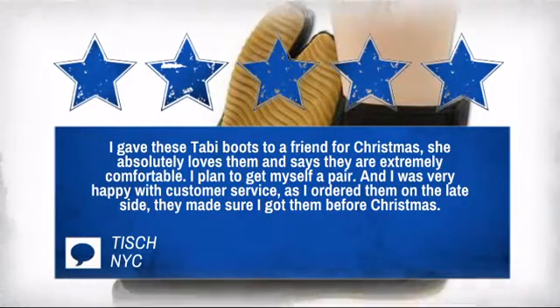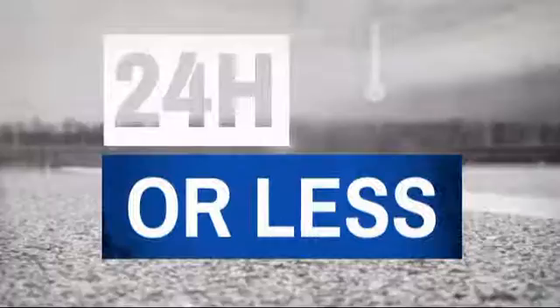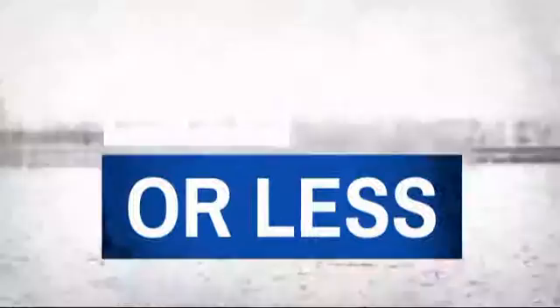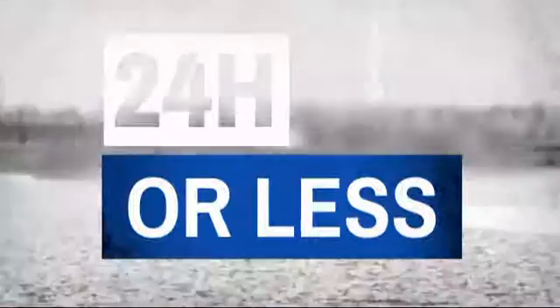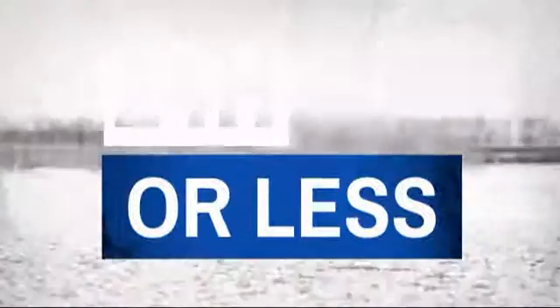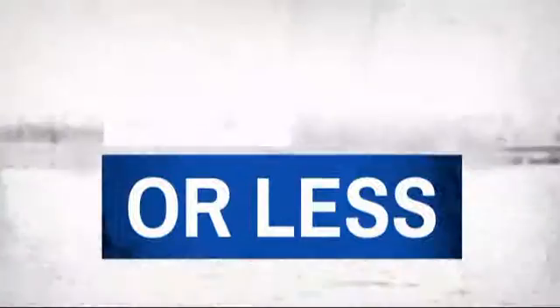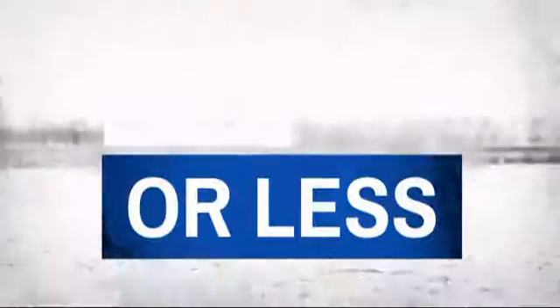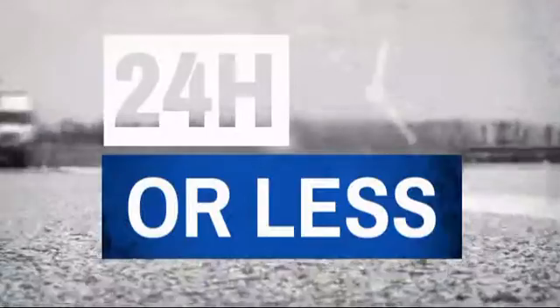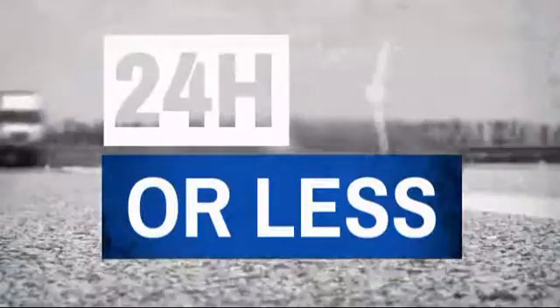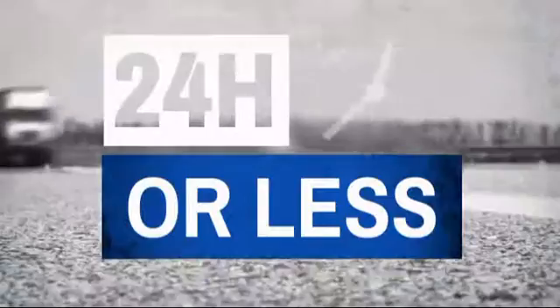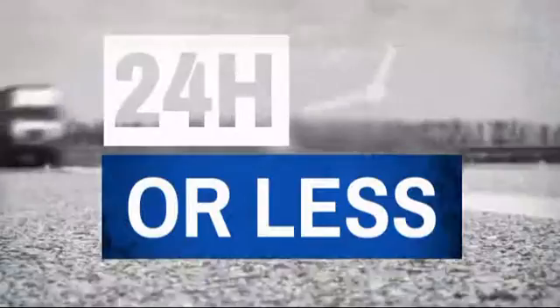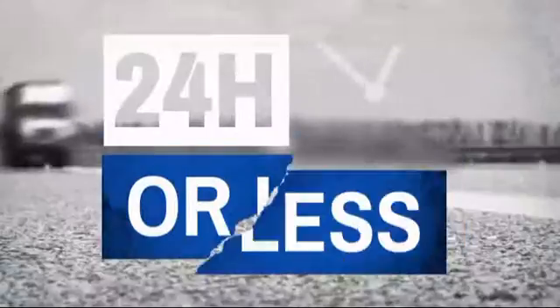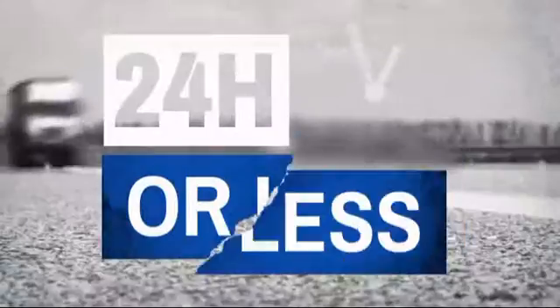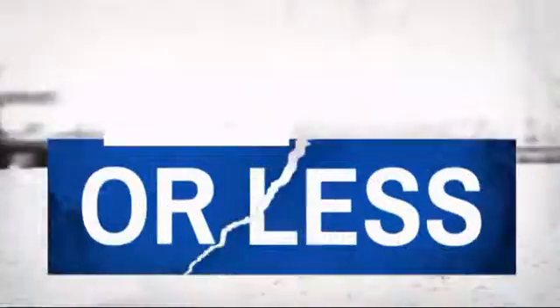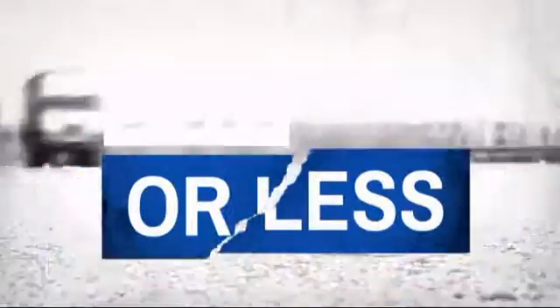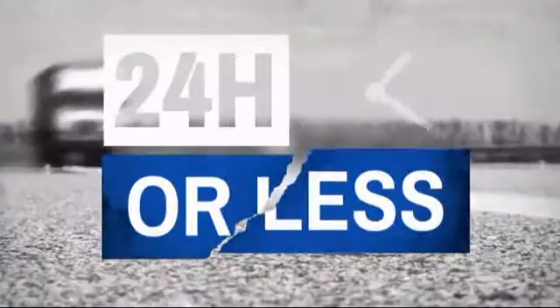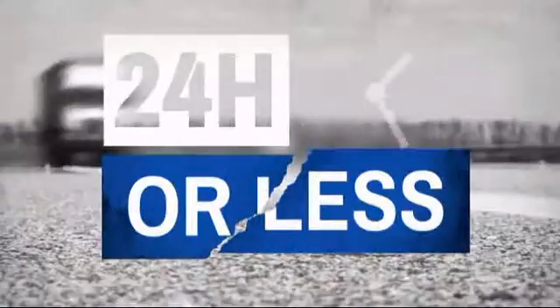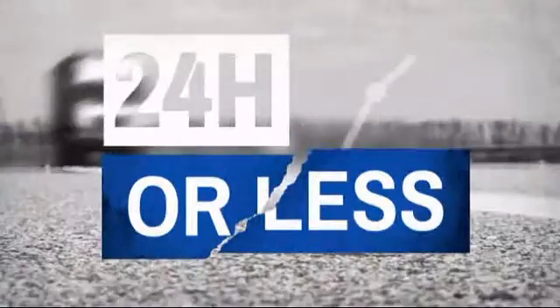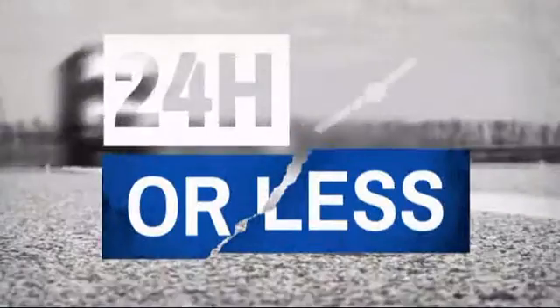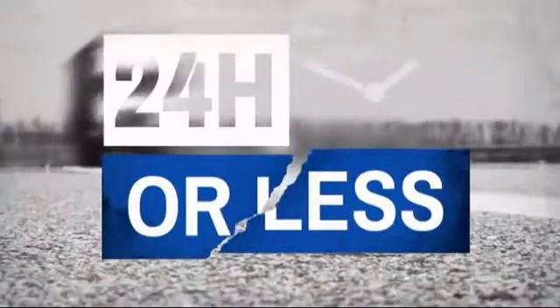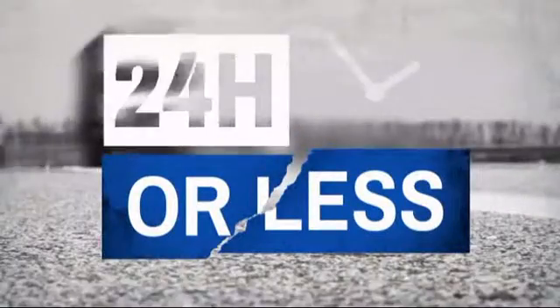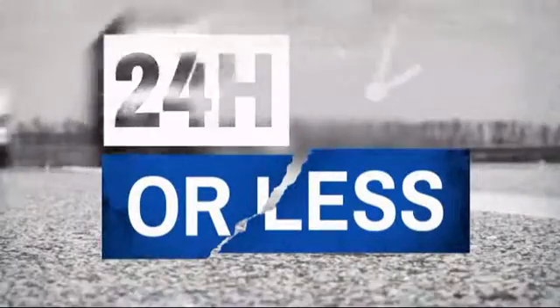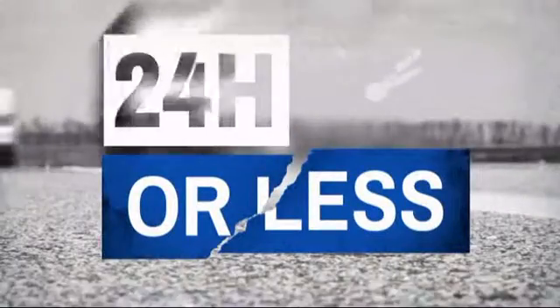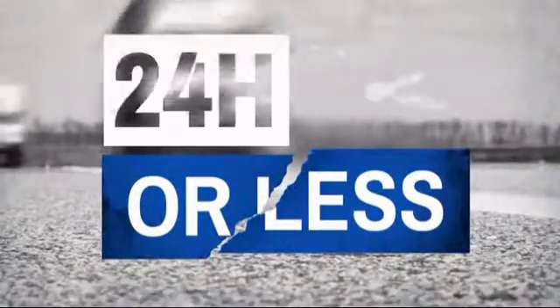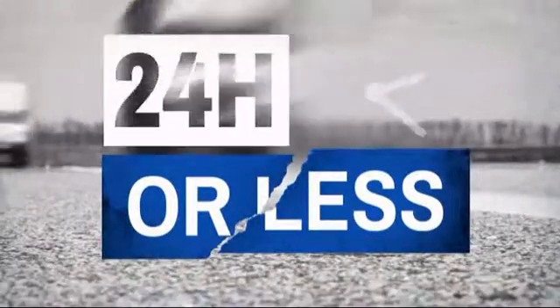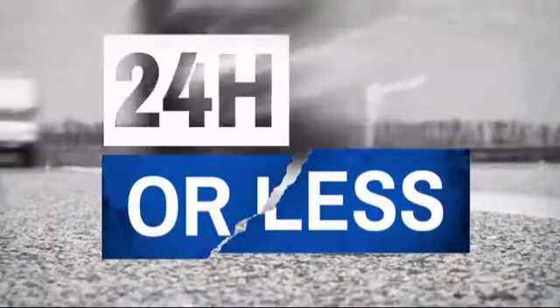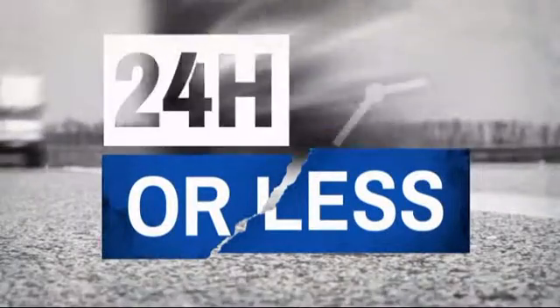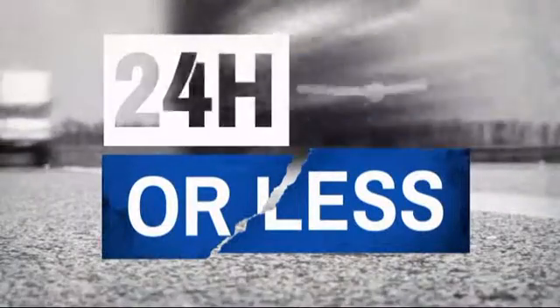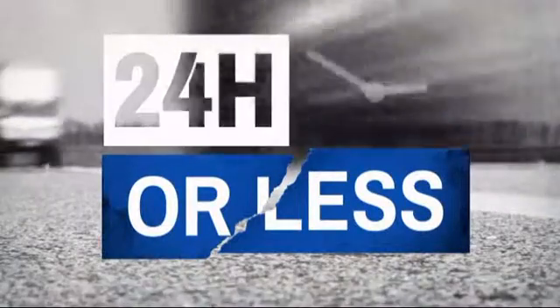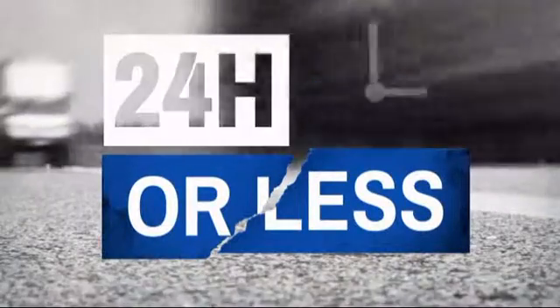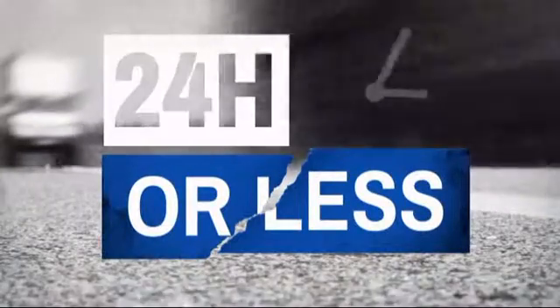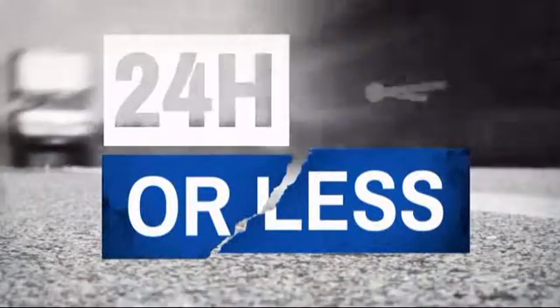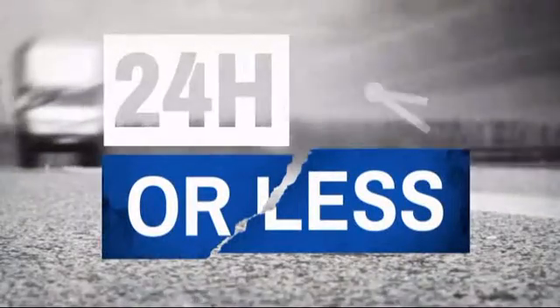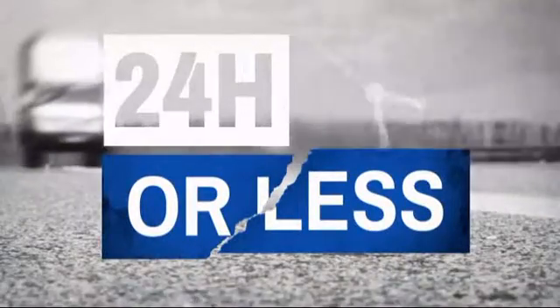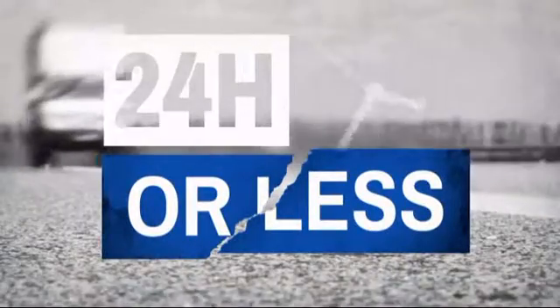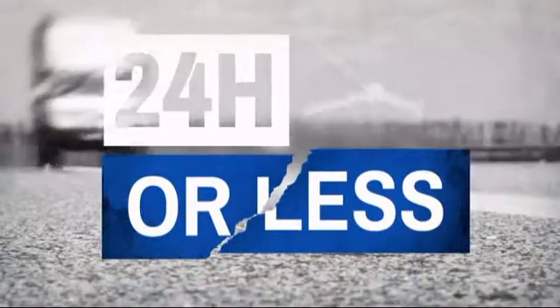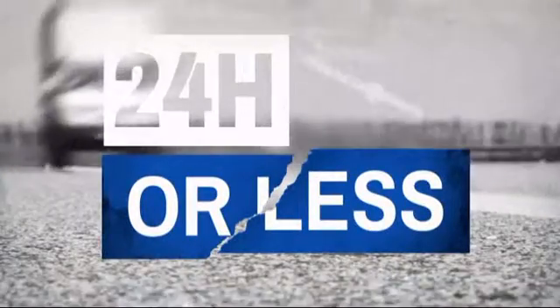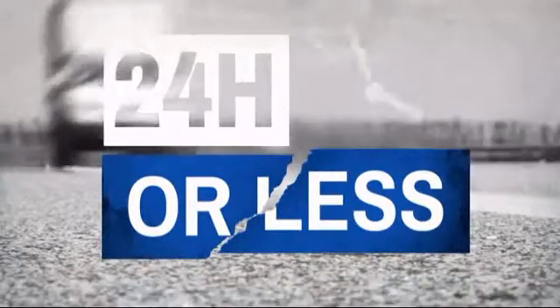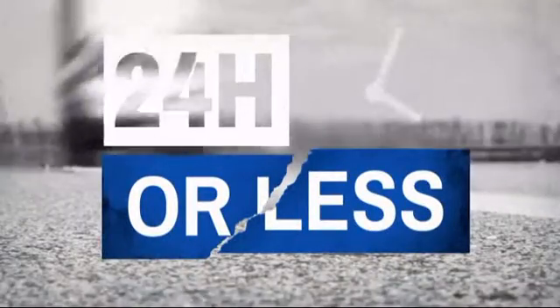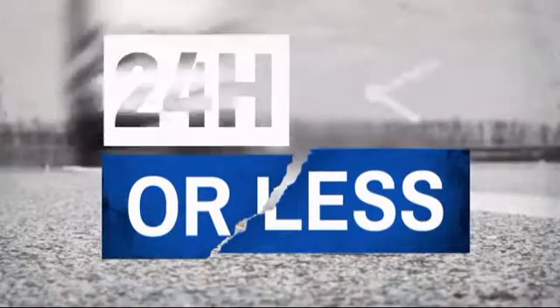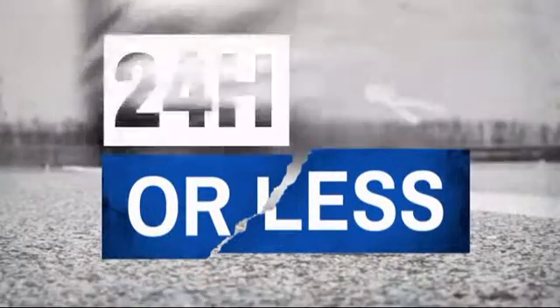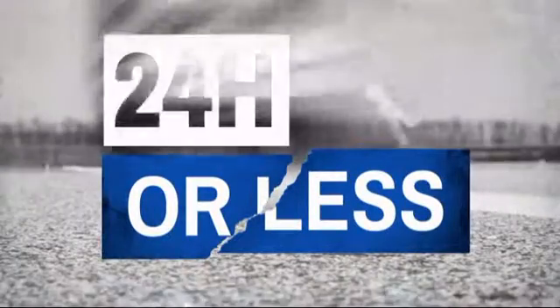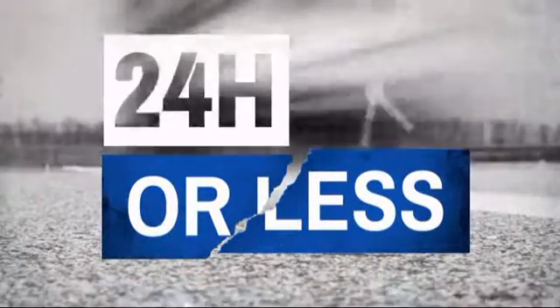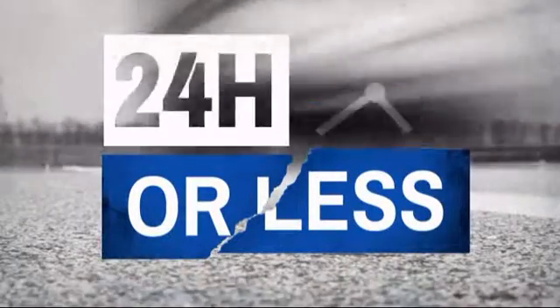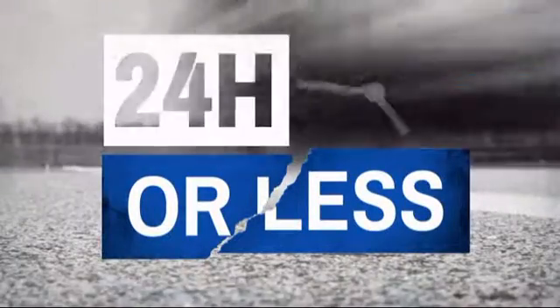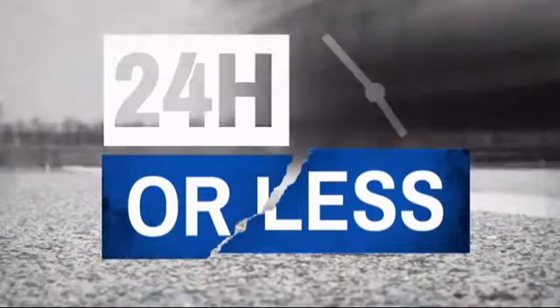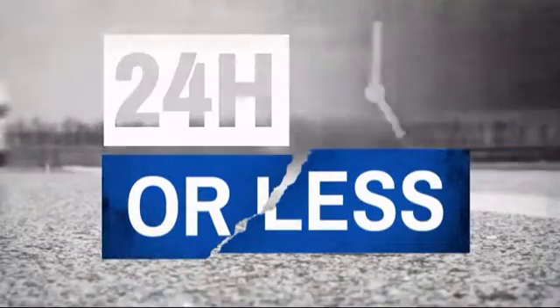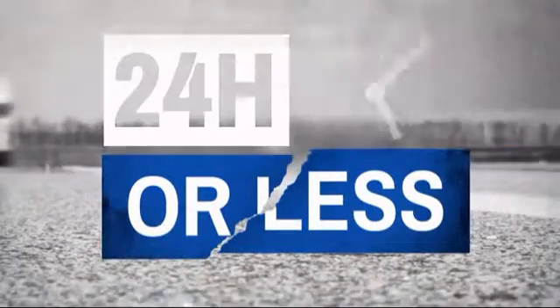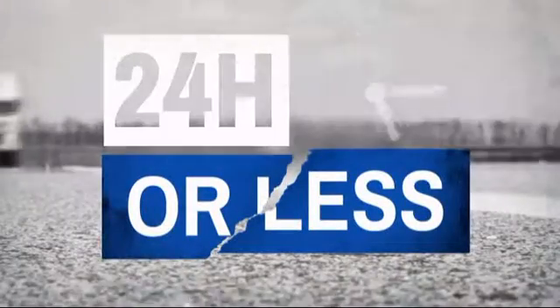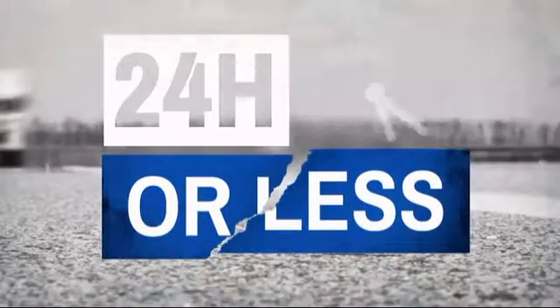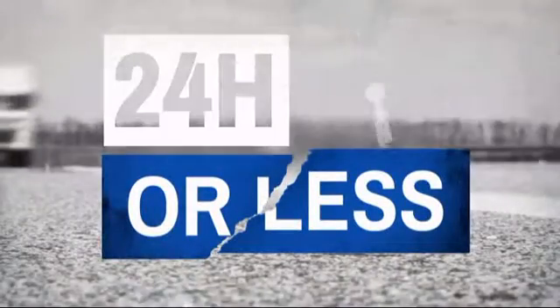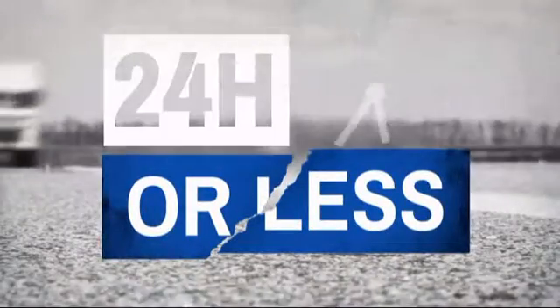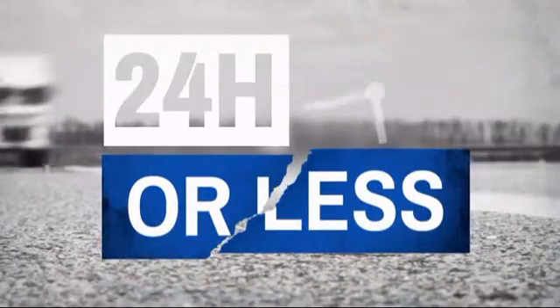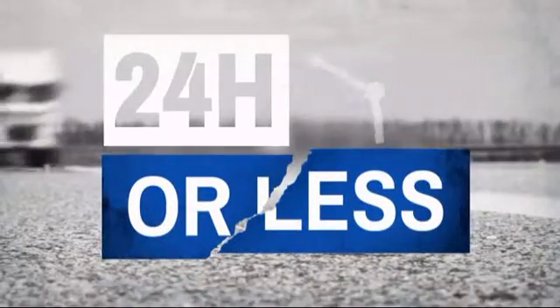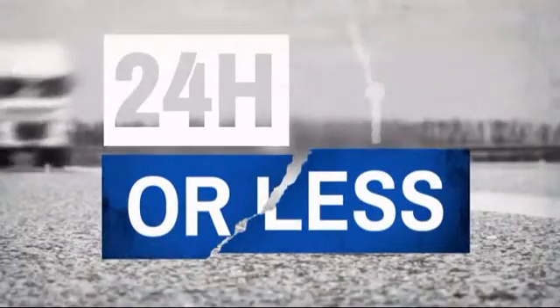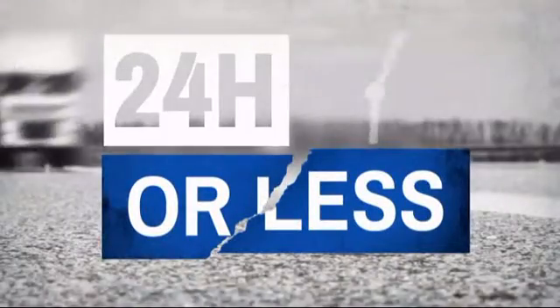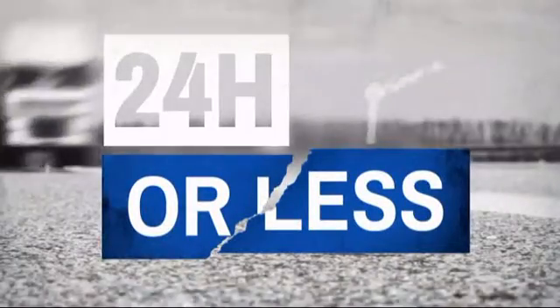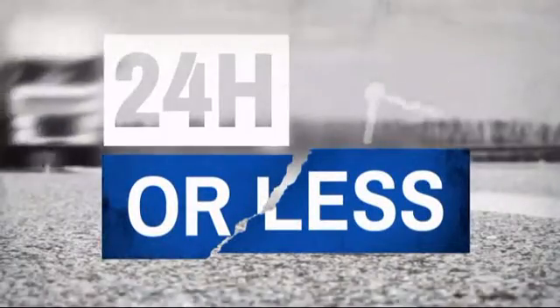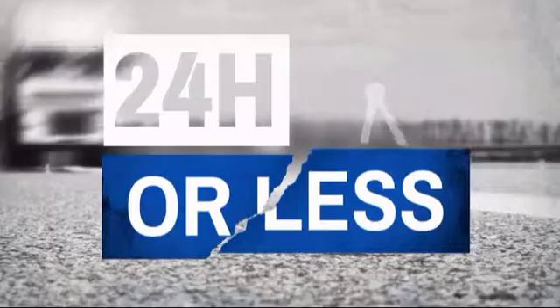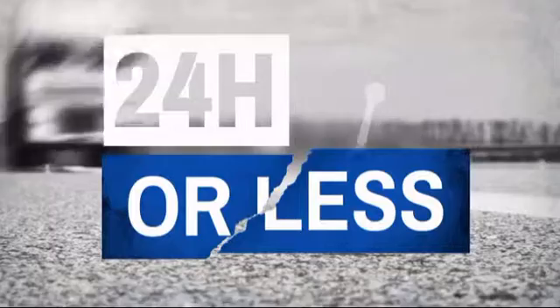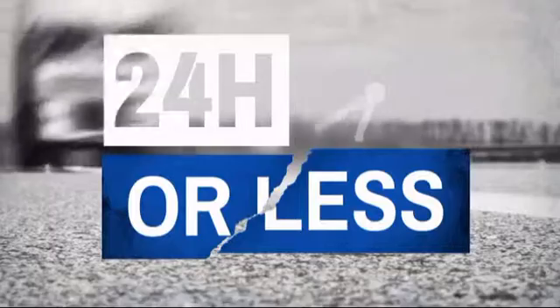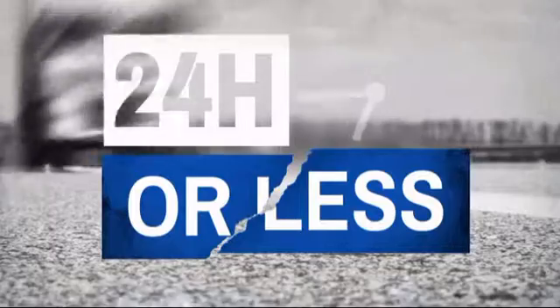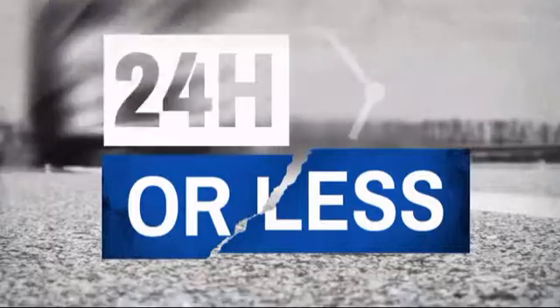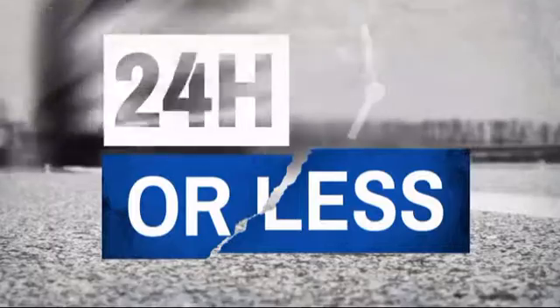Get it fast. Most orders ship within 24 hours or less and we also offer expedited shipping options.